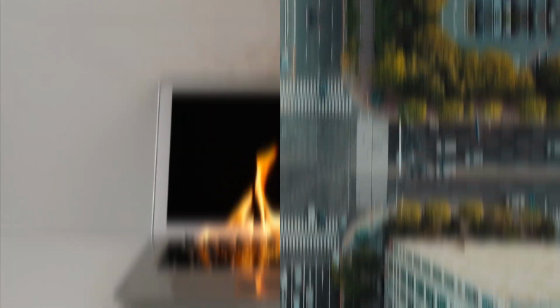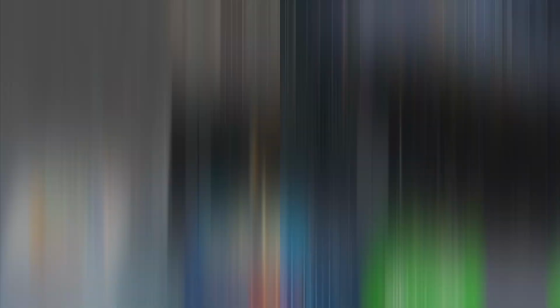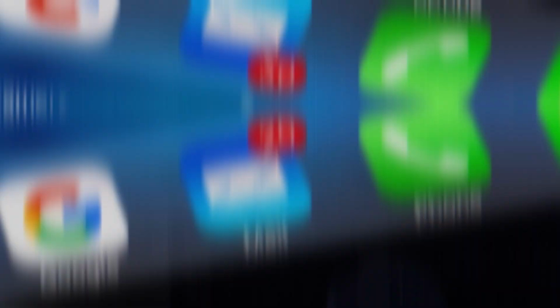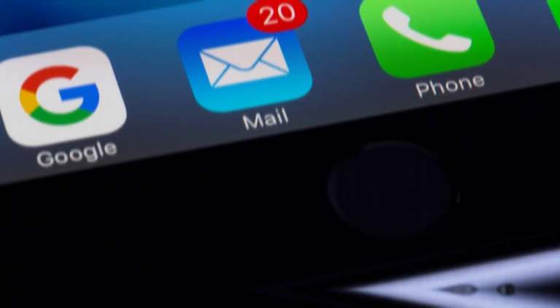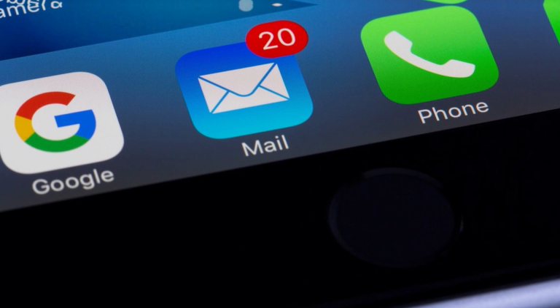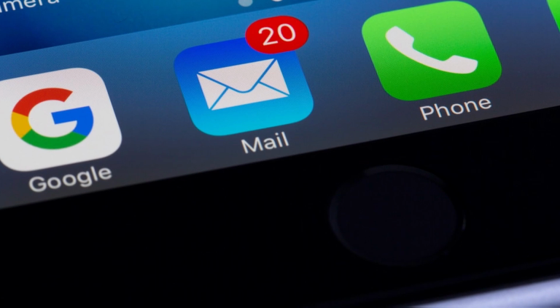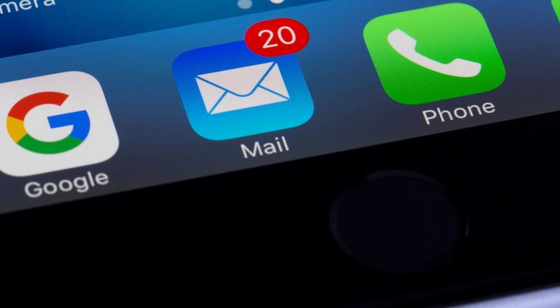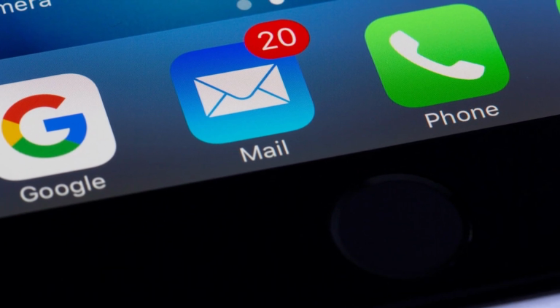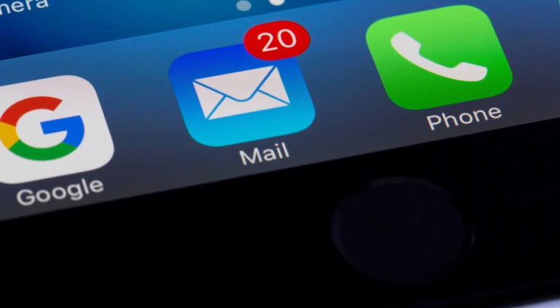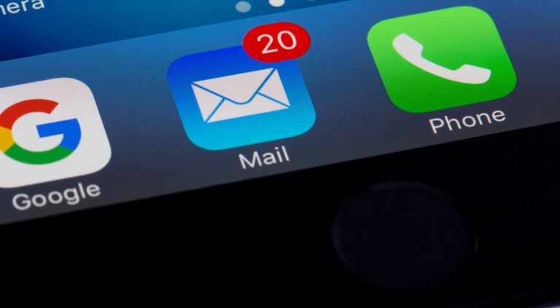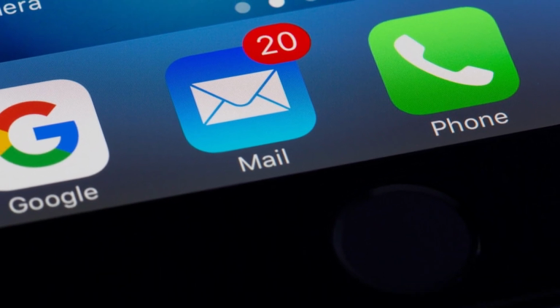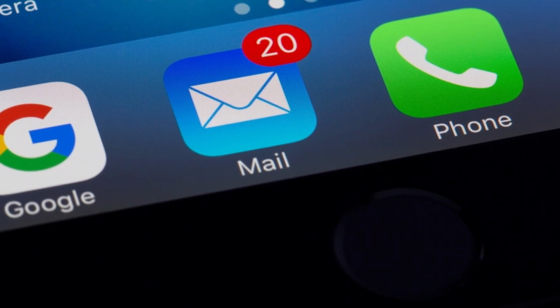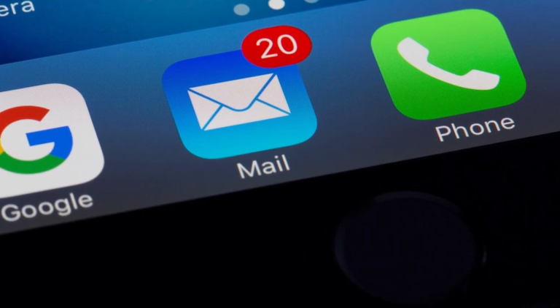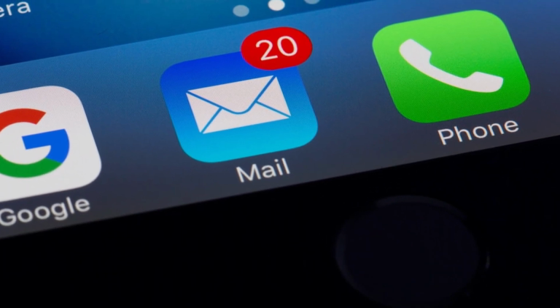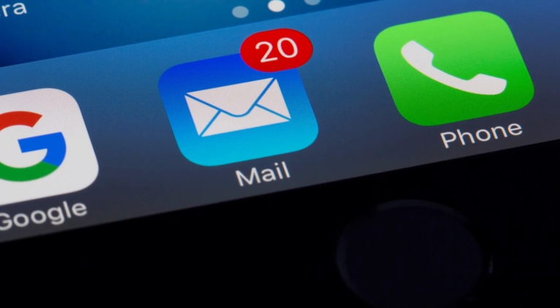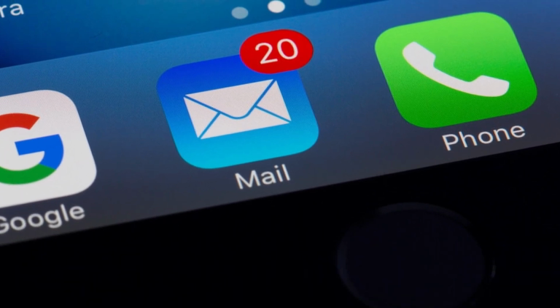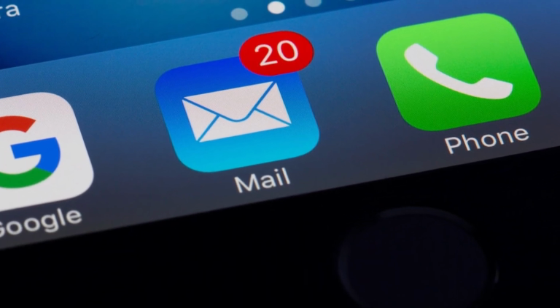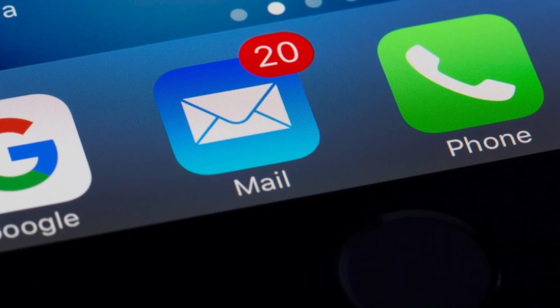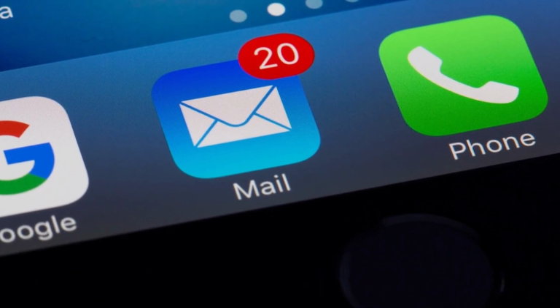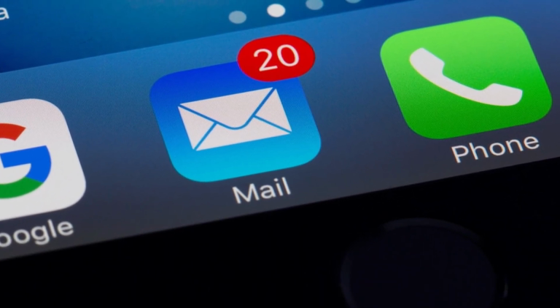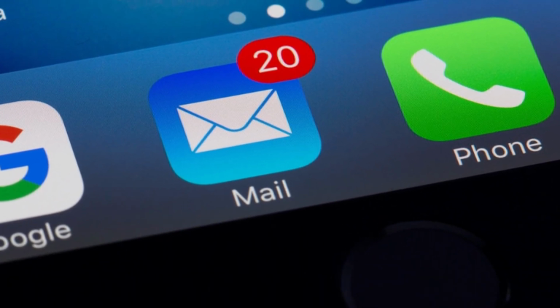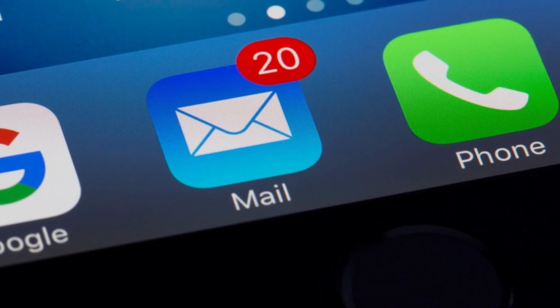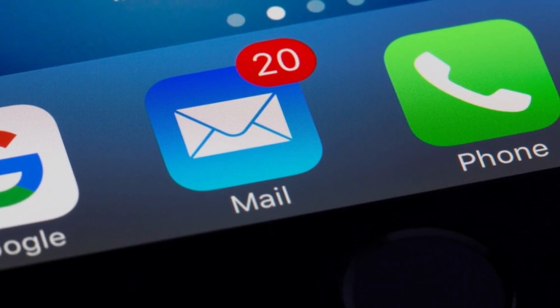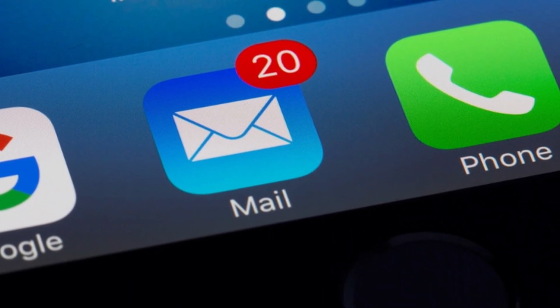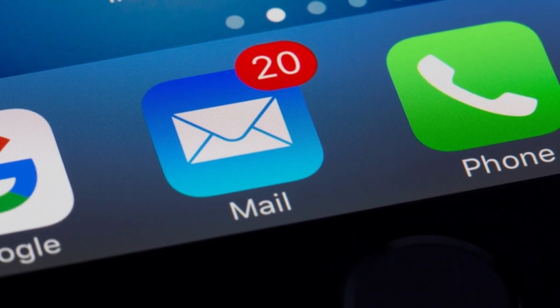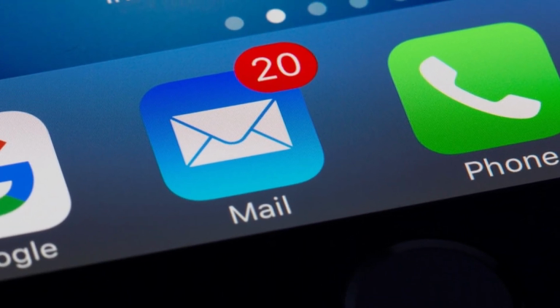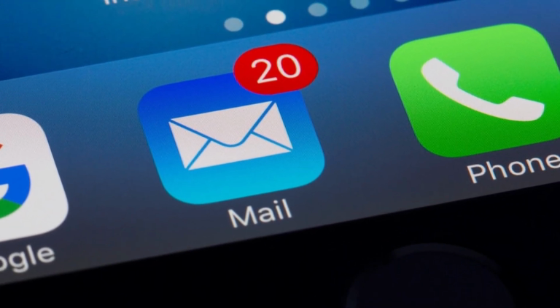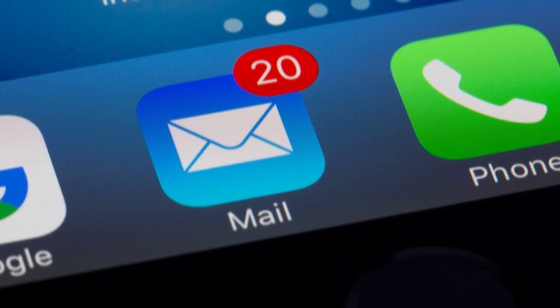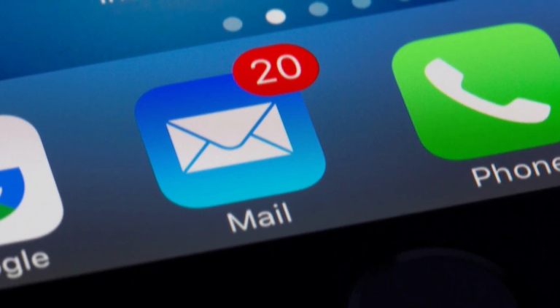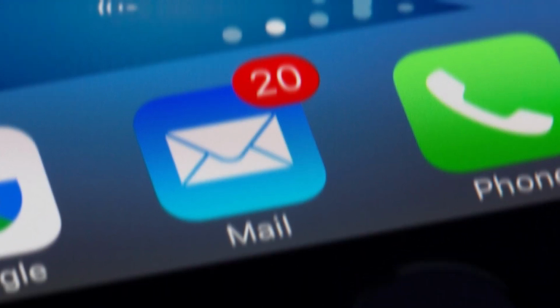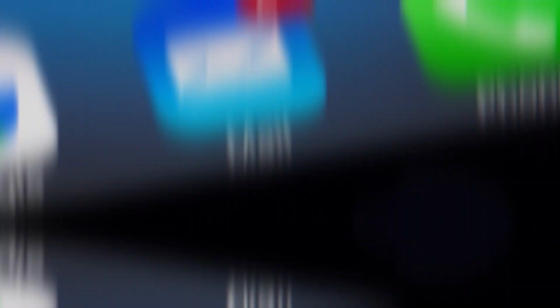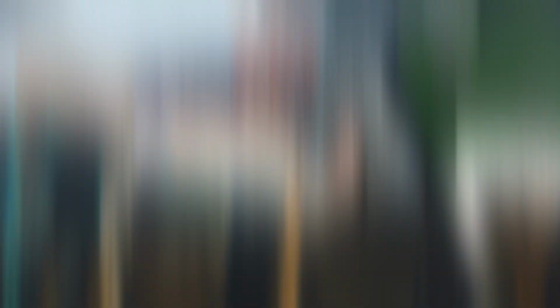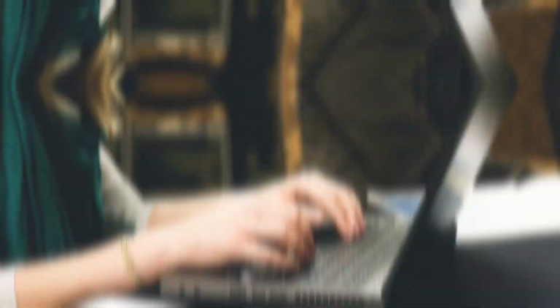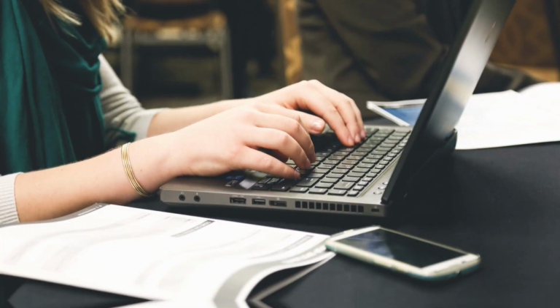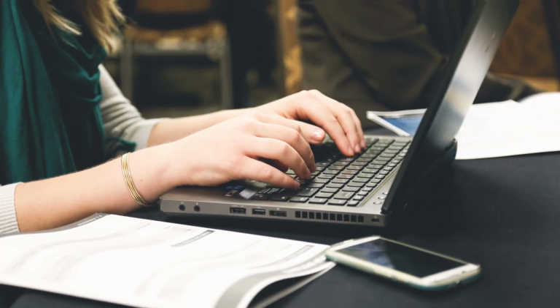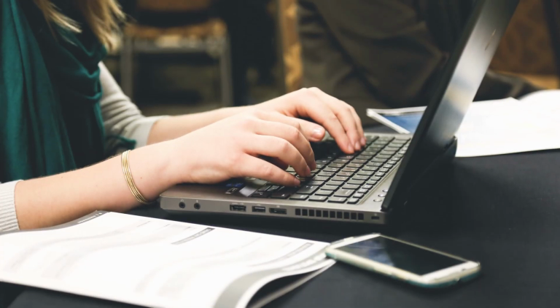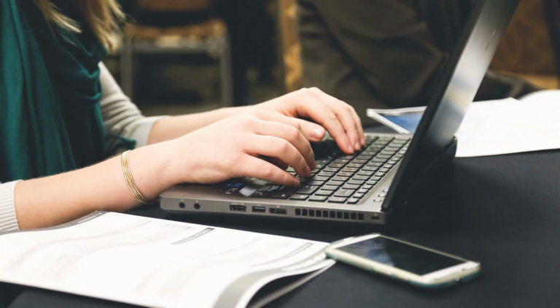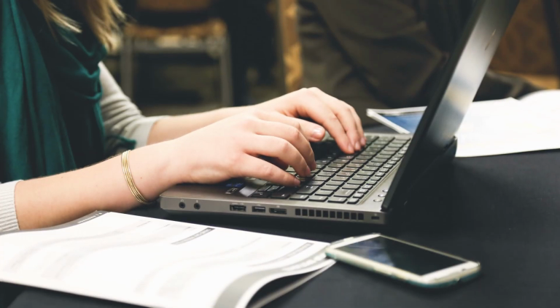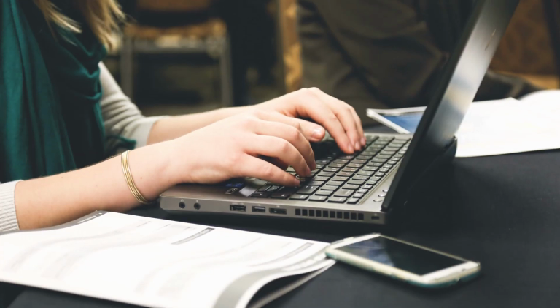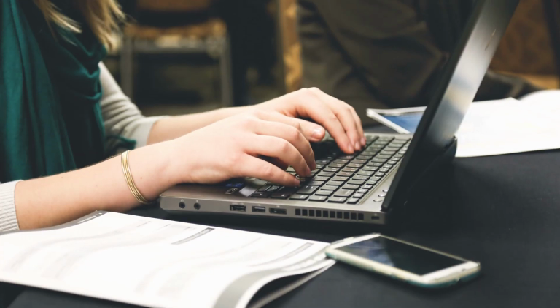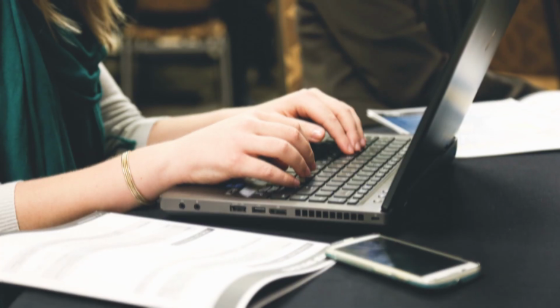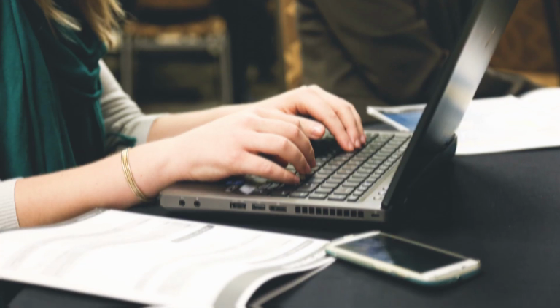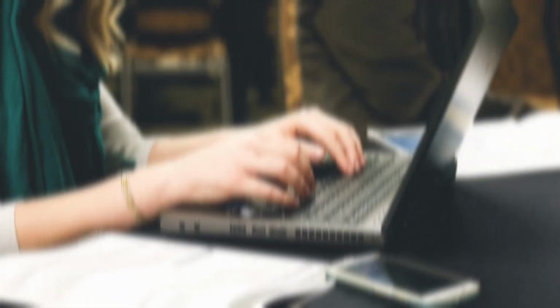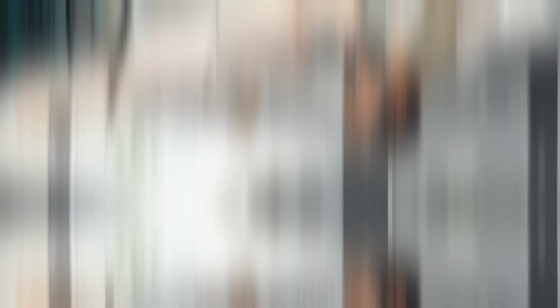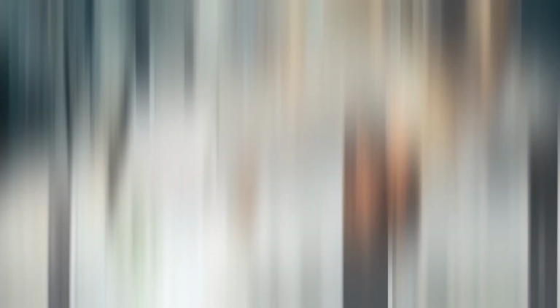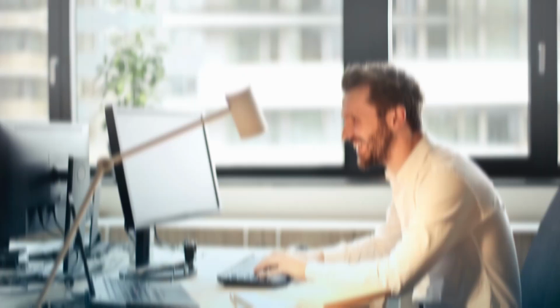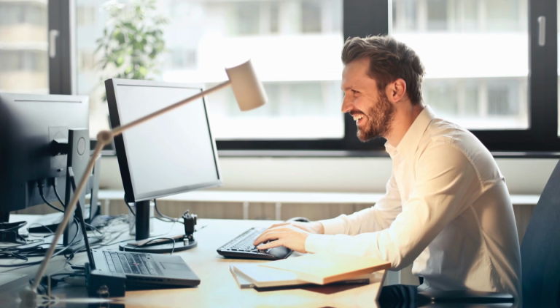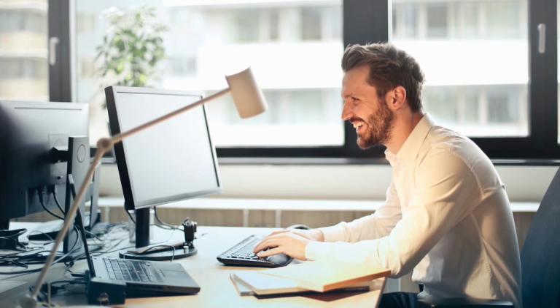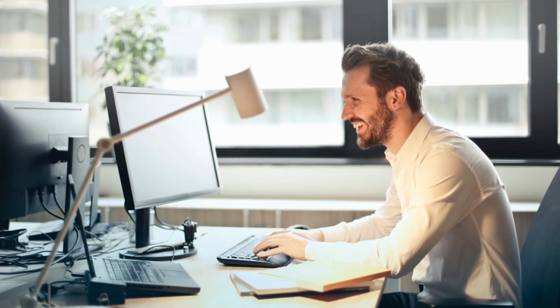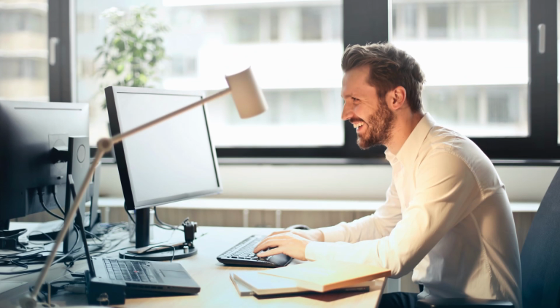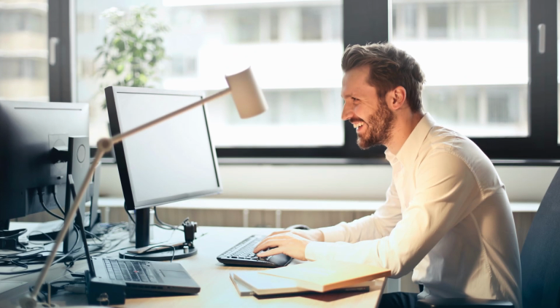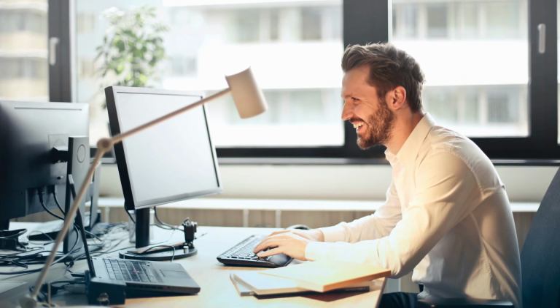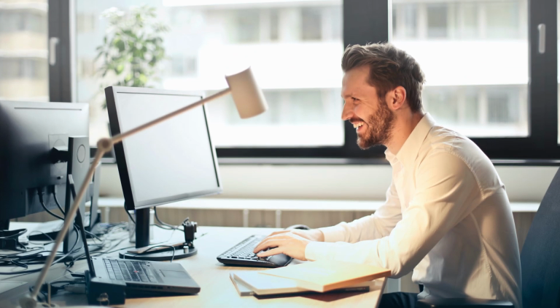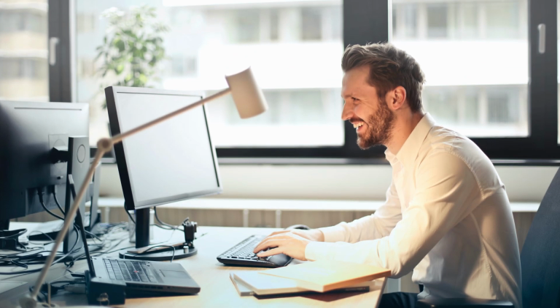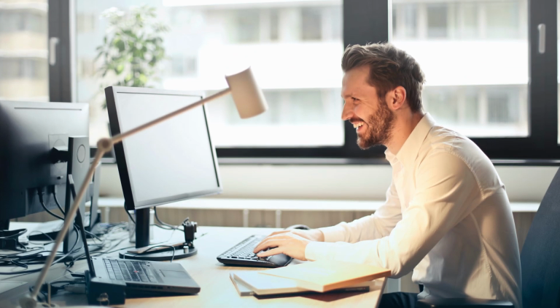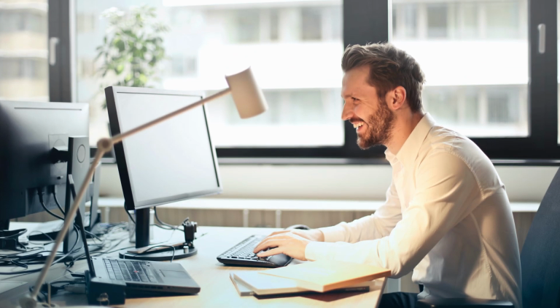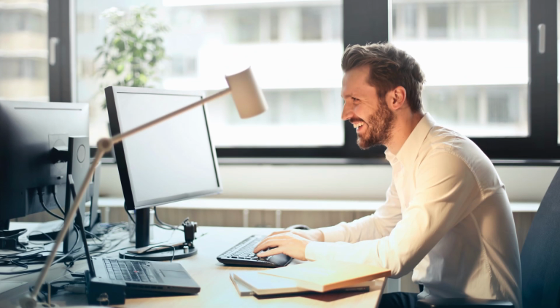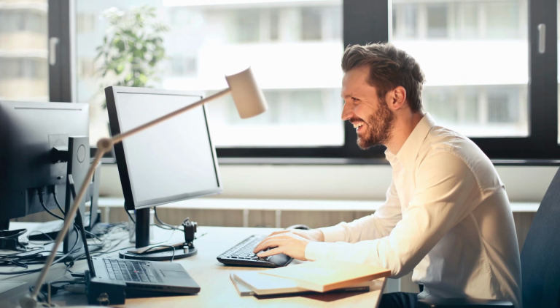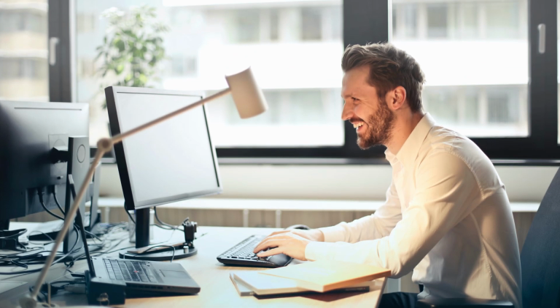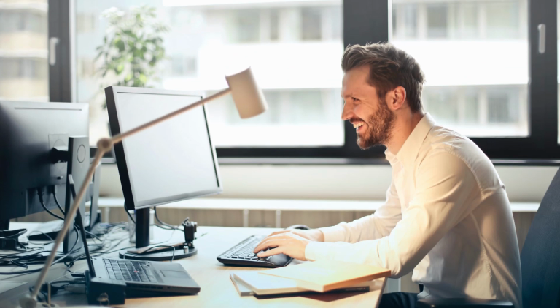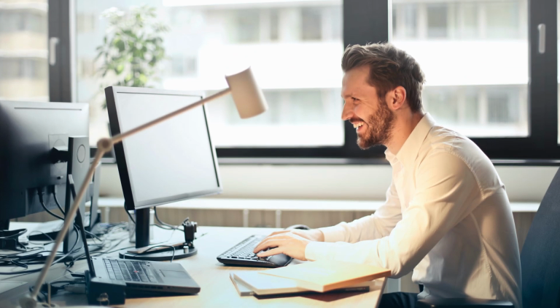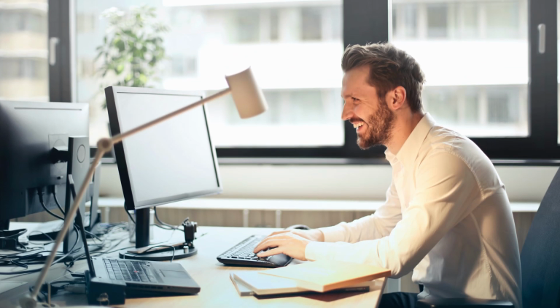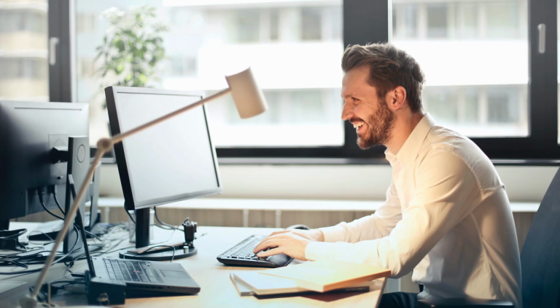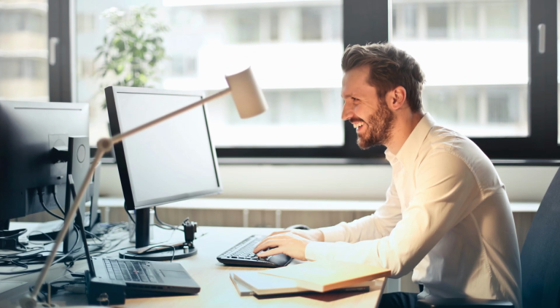So unsubscribe from brands and mailing lists you no longer engage with. Stop hitting reply all and try to discourage unnecessary emails in your workplace.